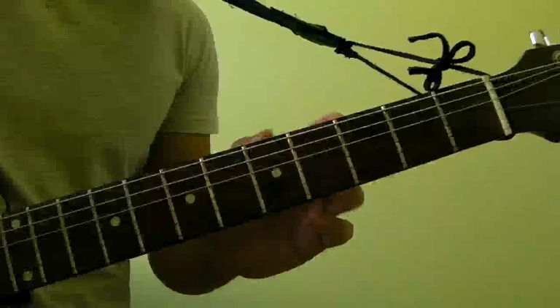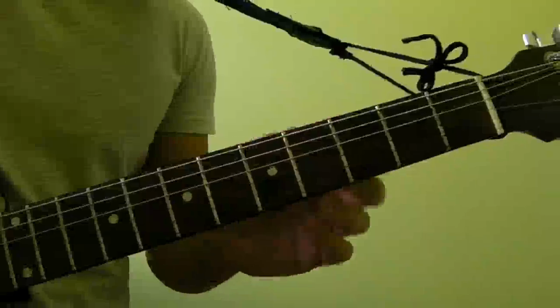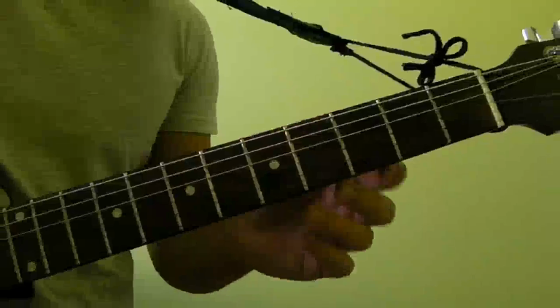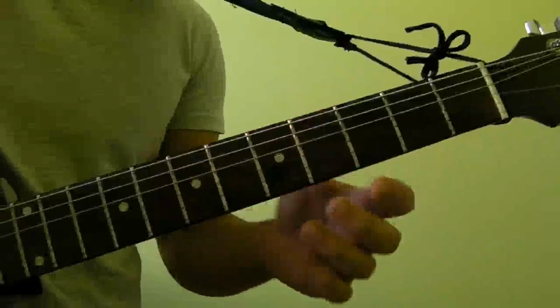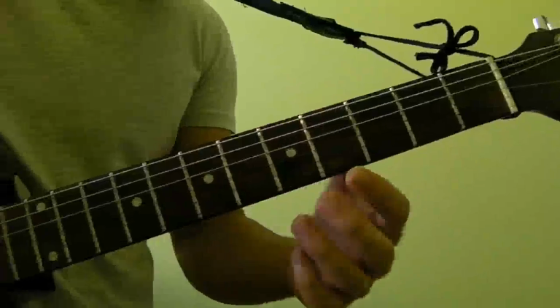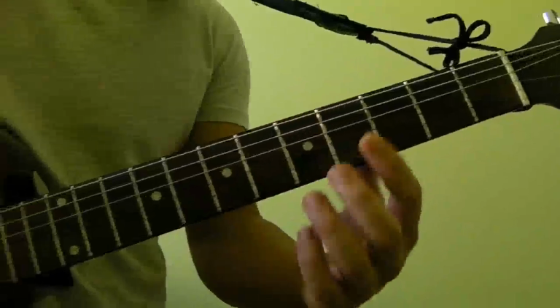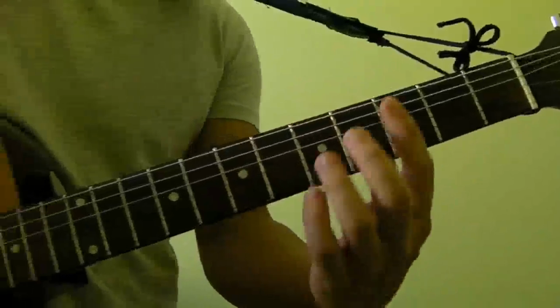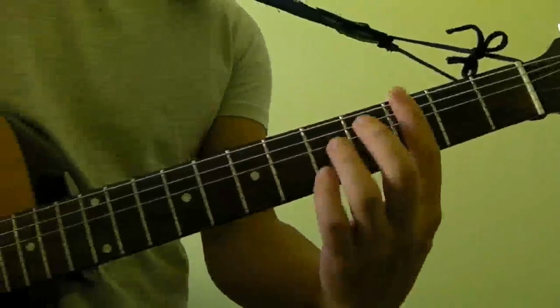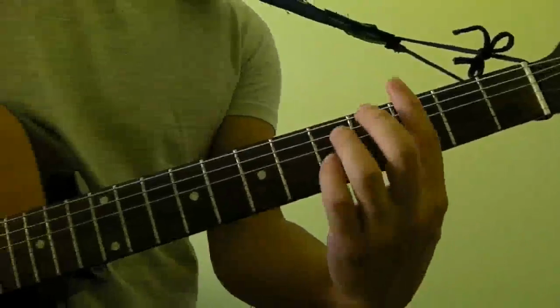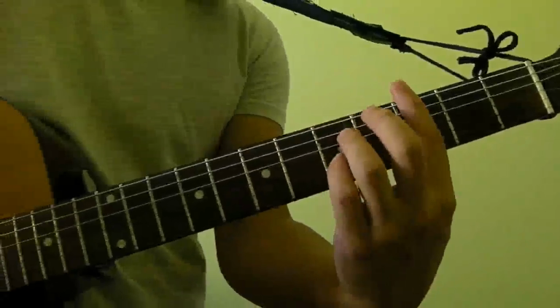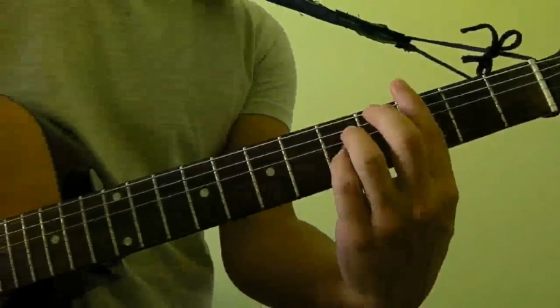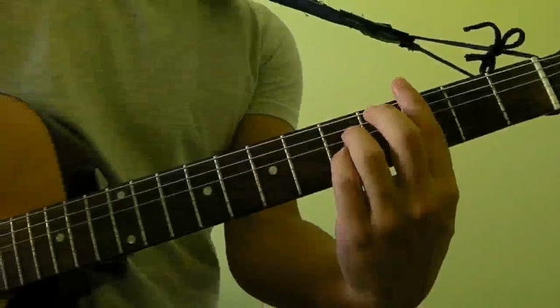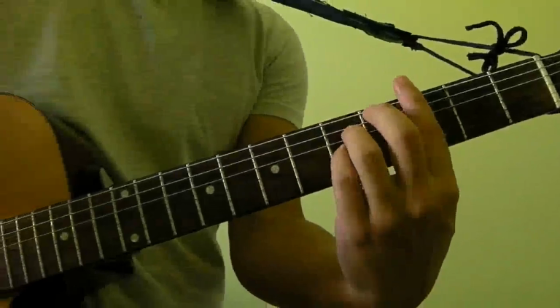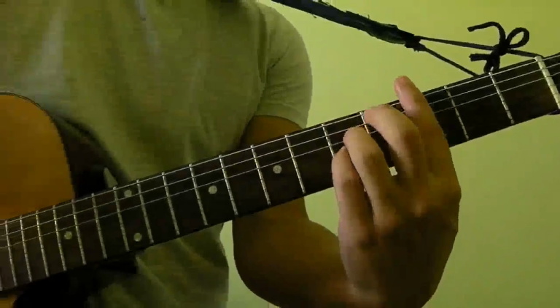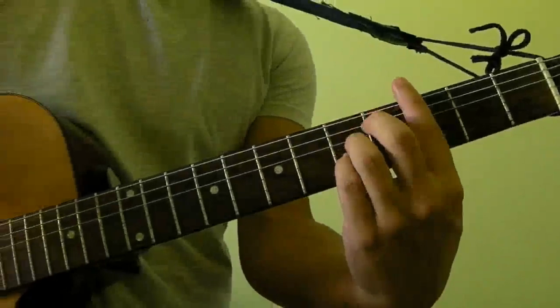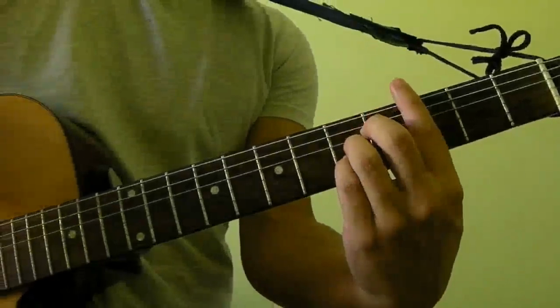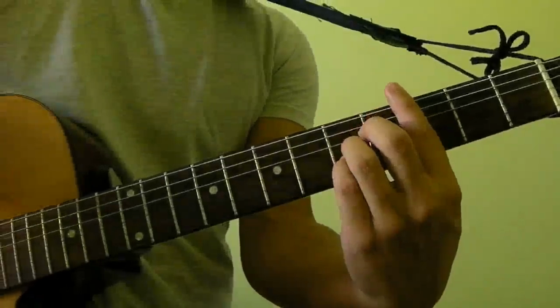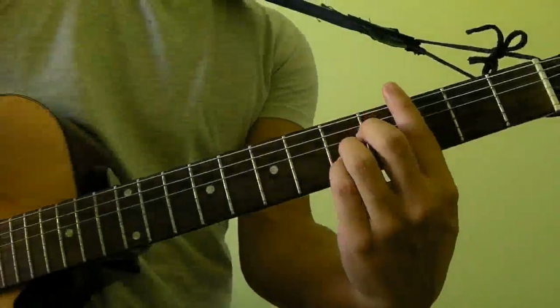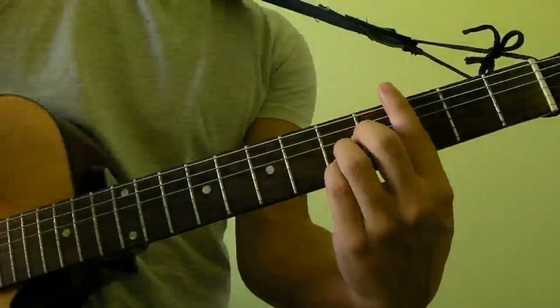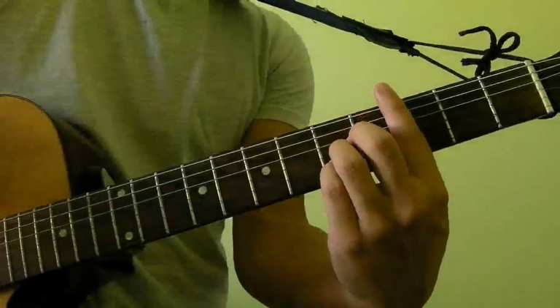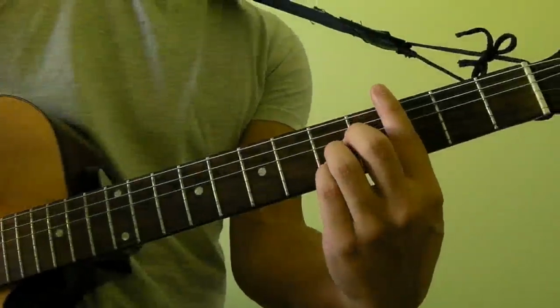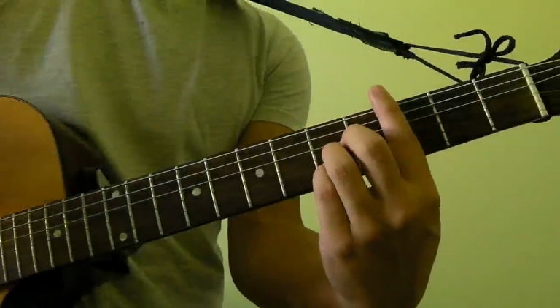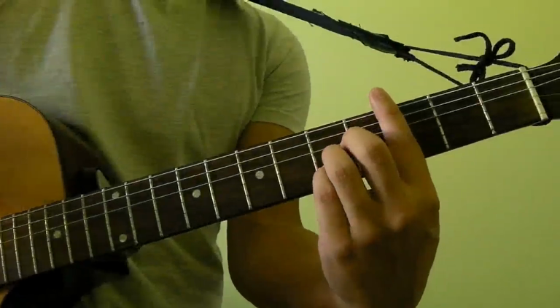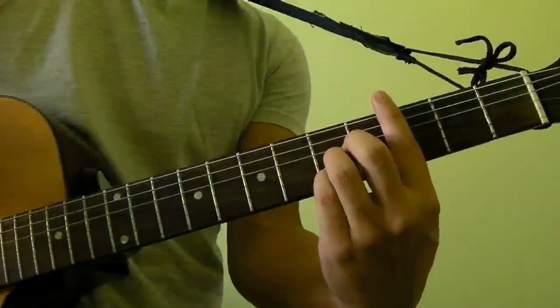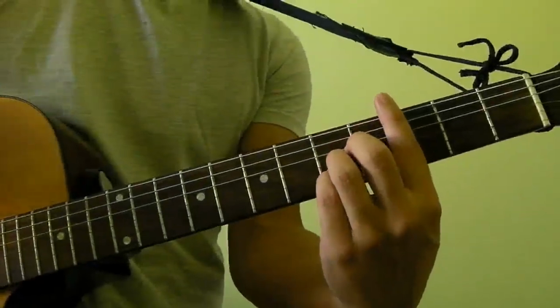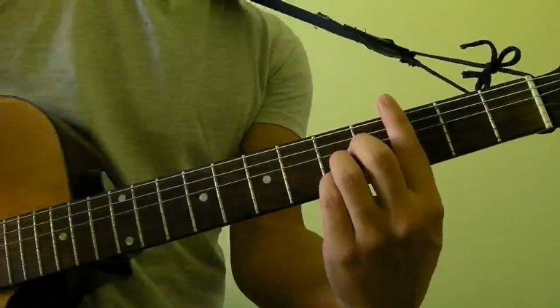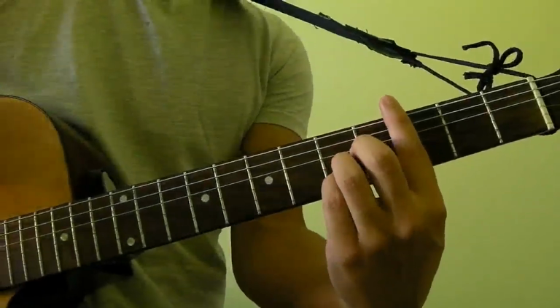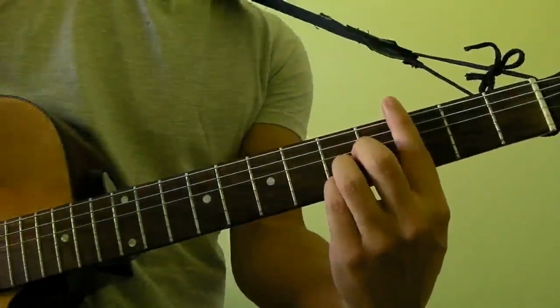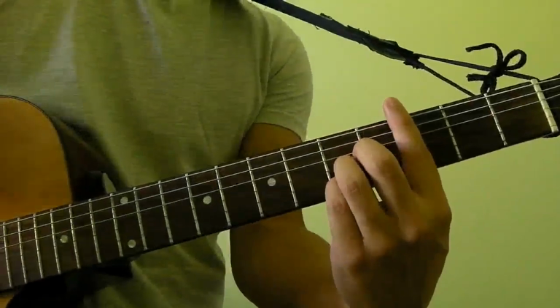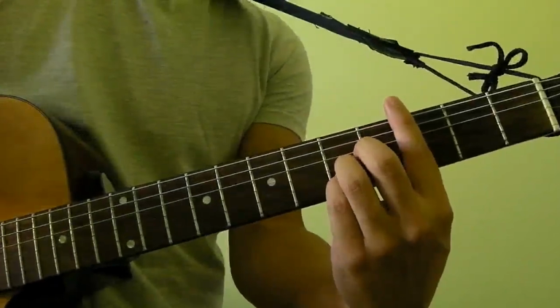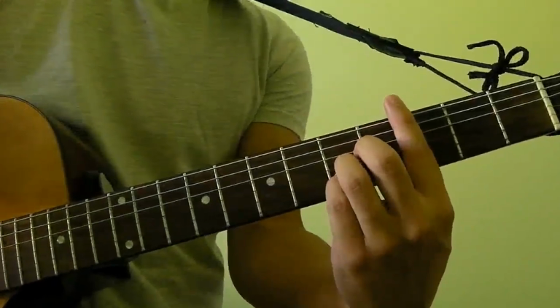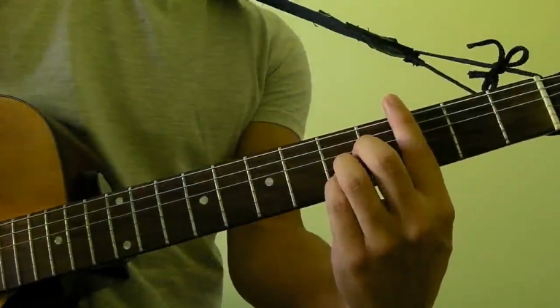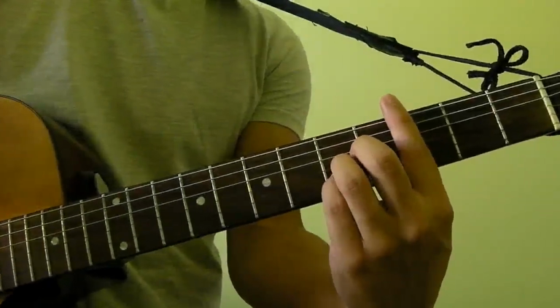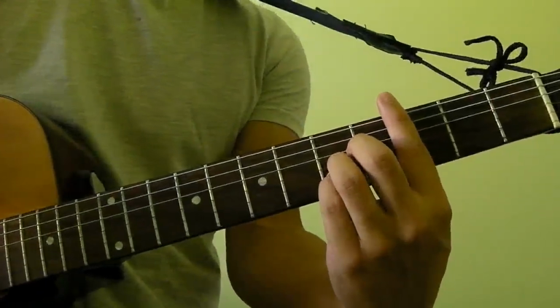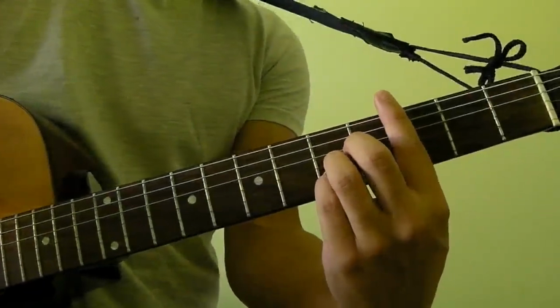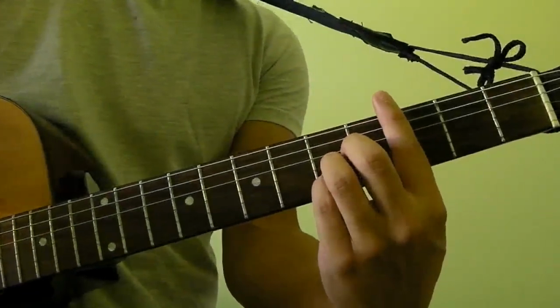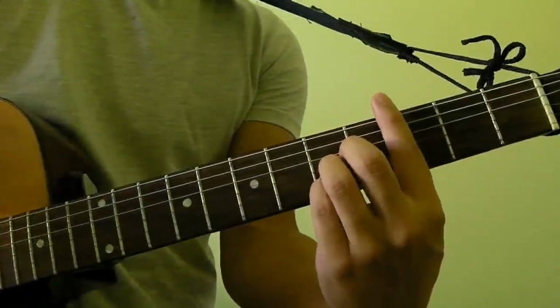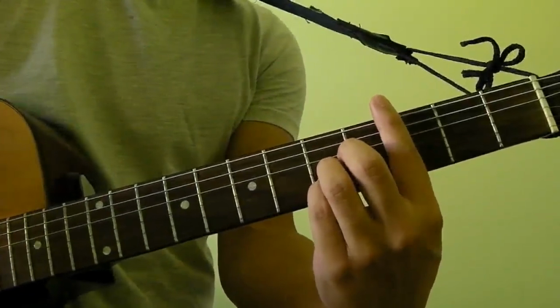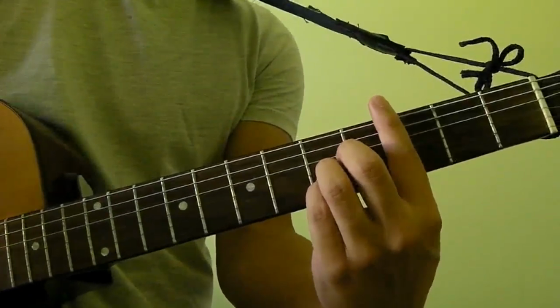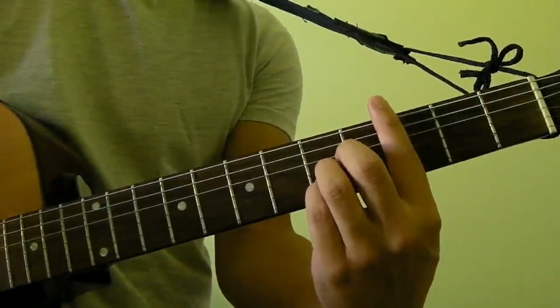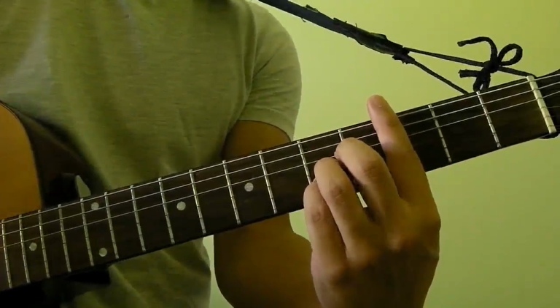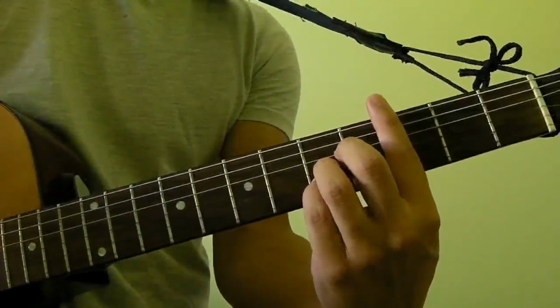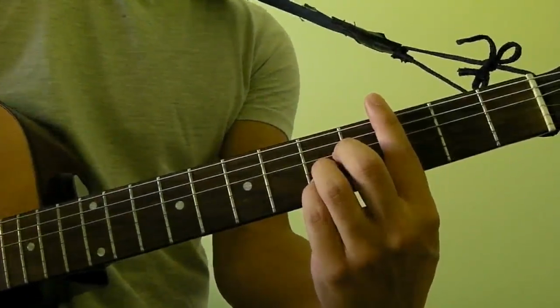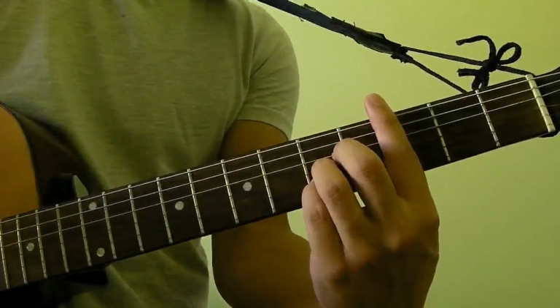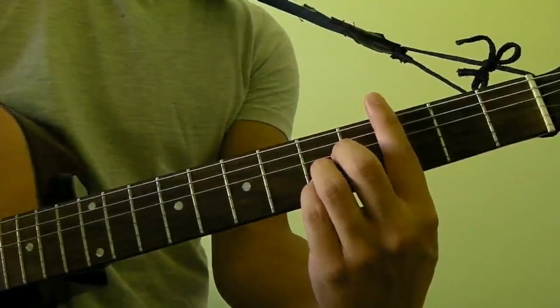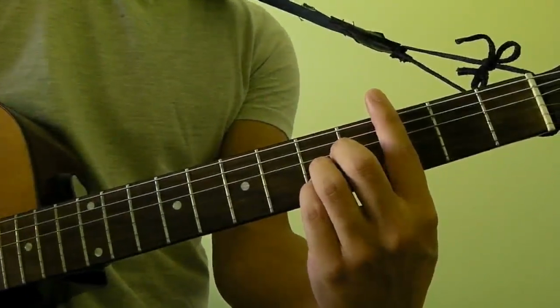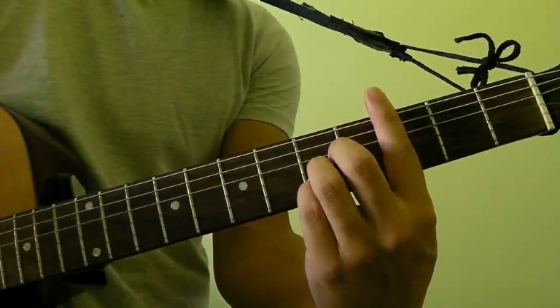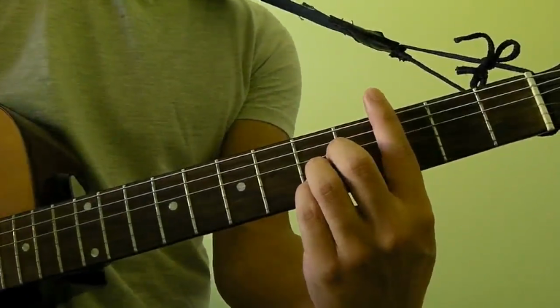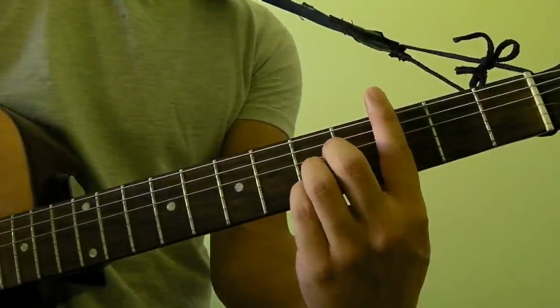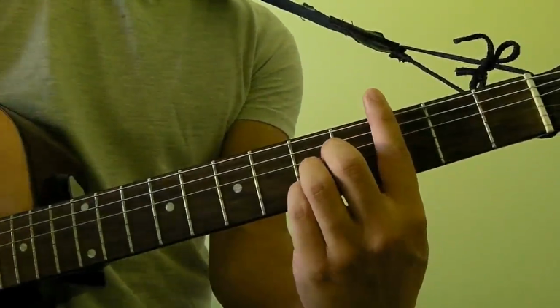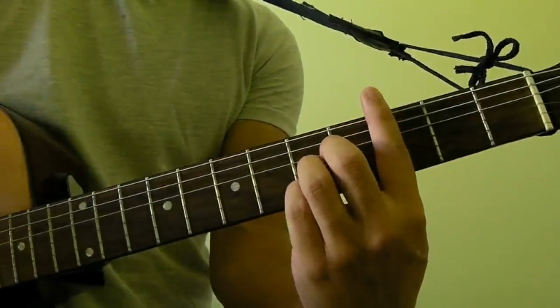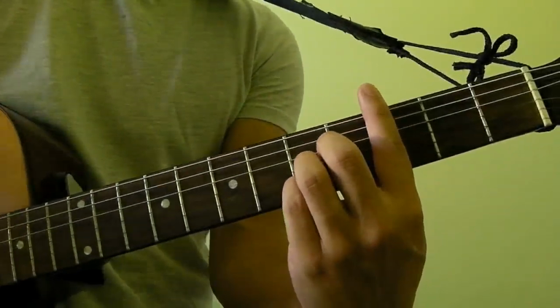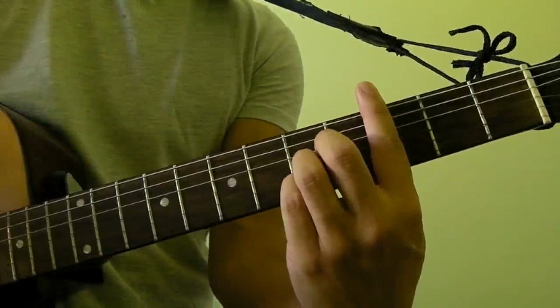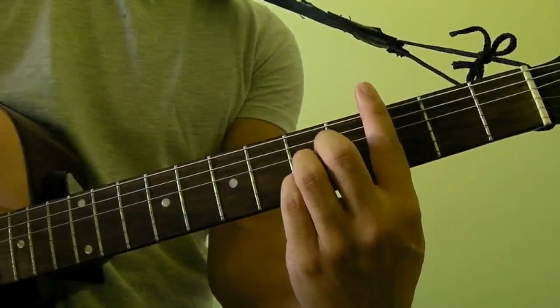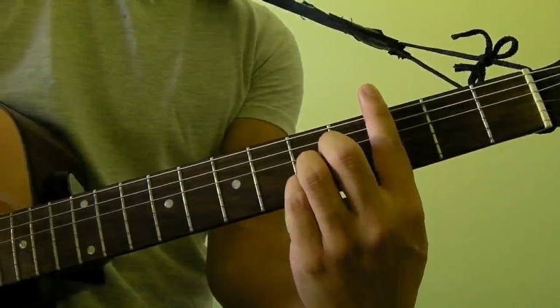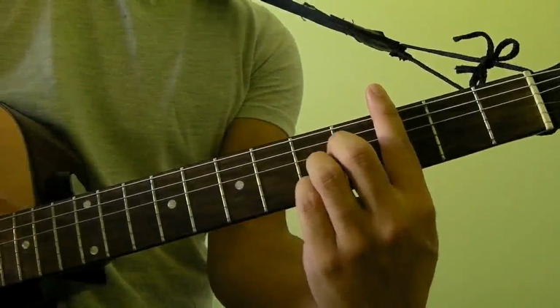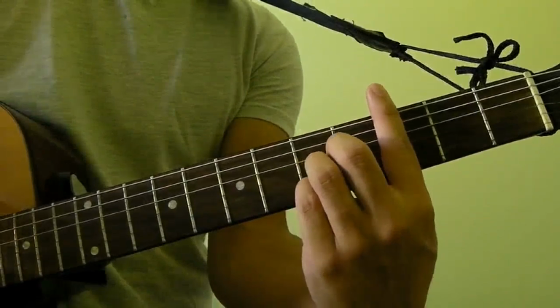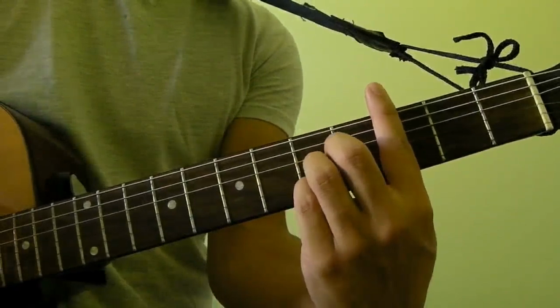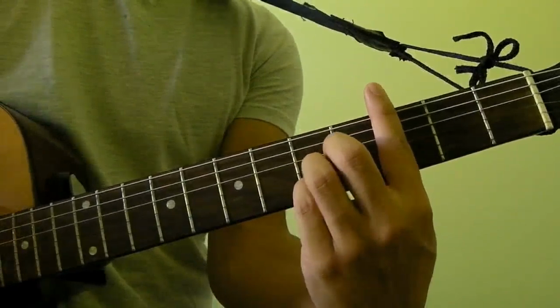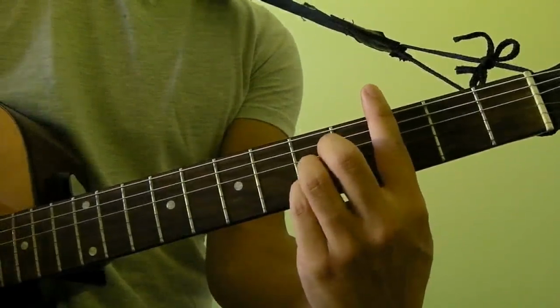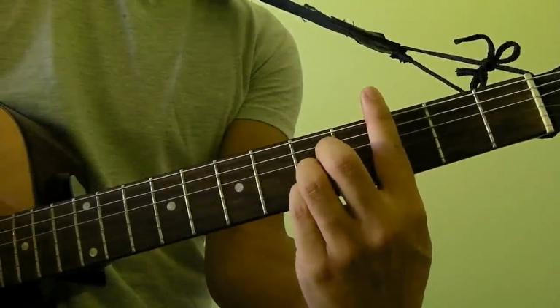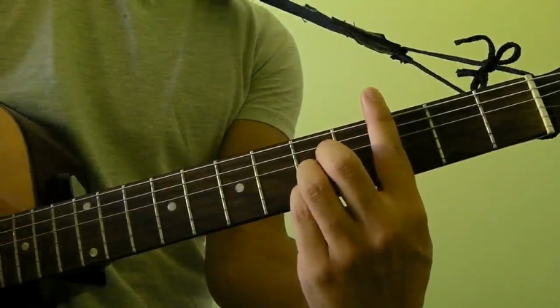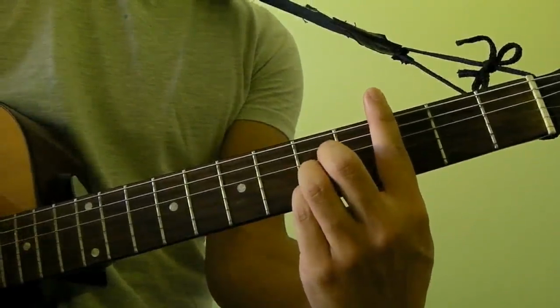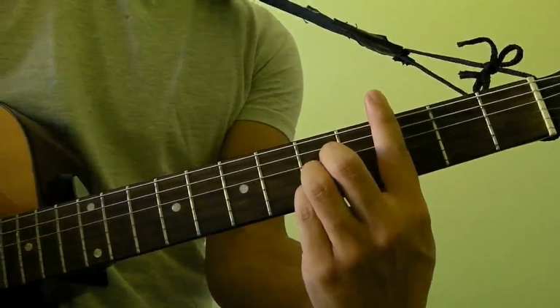Hi guys, this is a demonstration of the C major bar chord, which sounds like this.